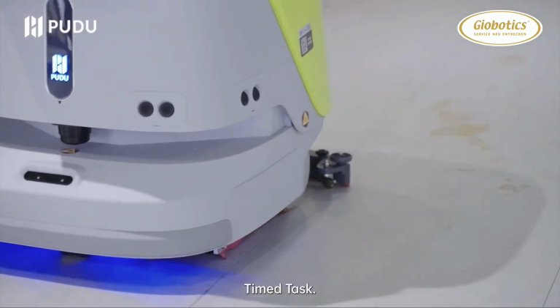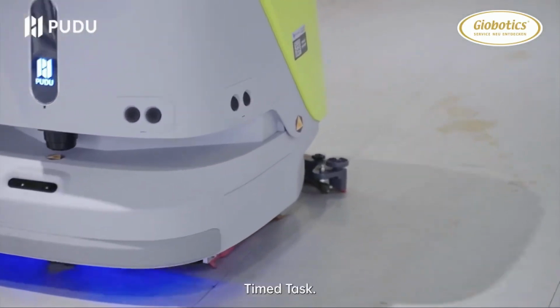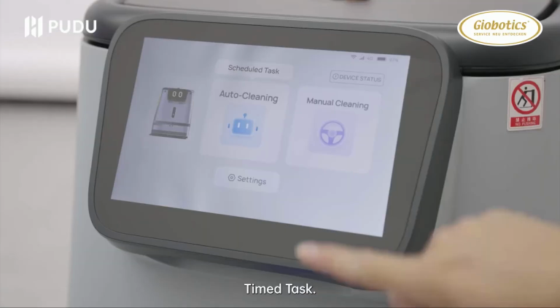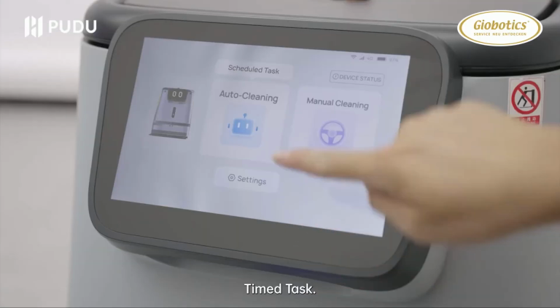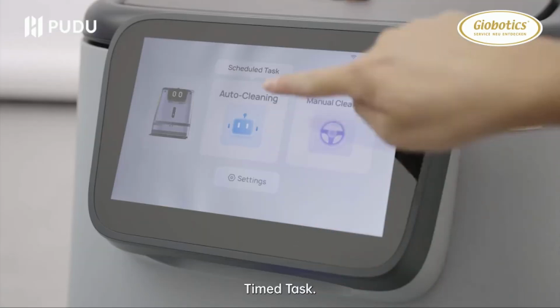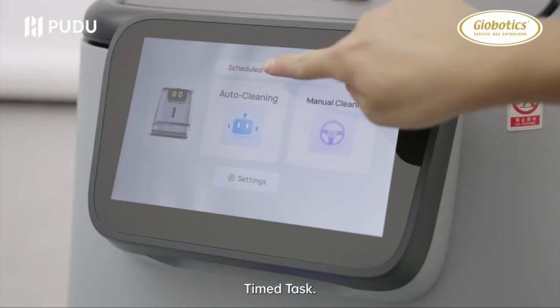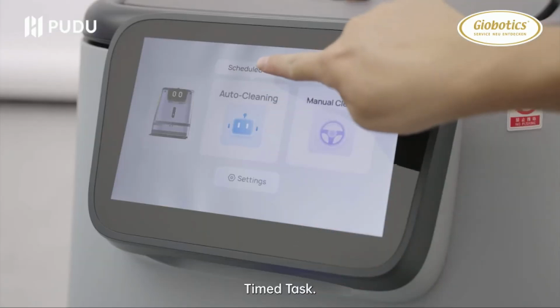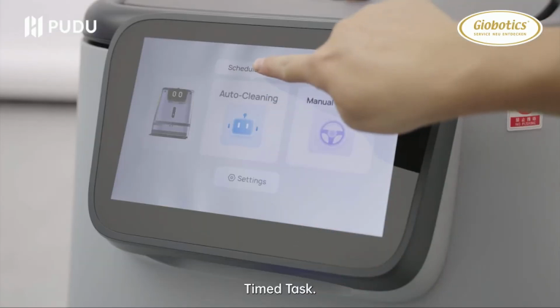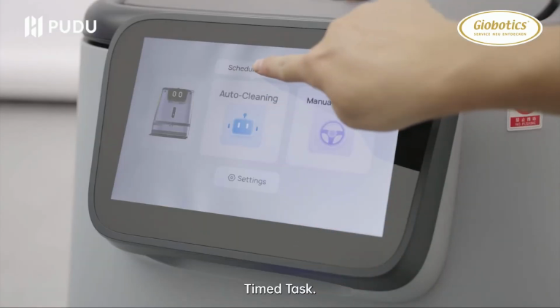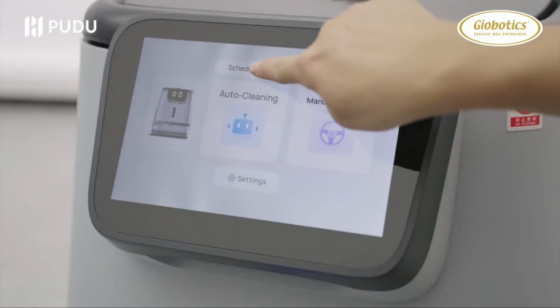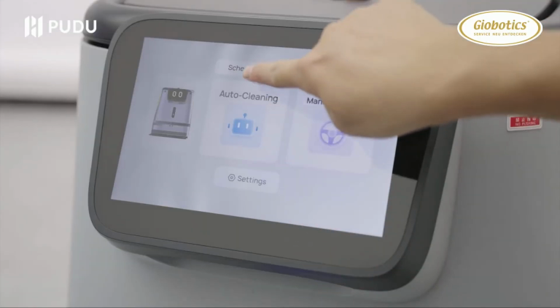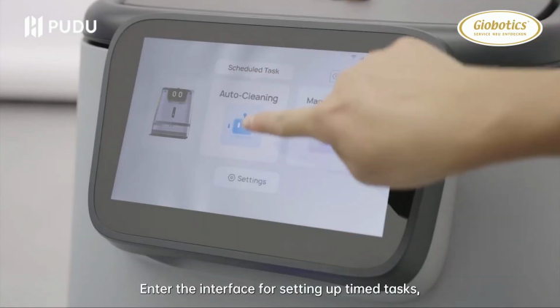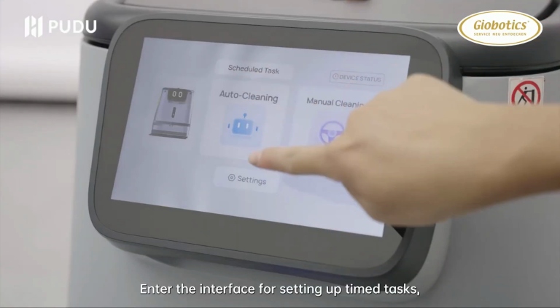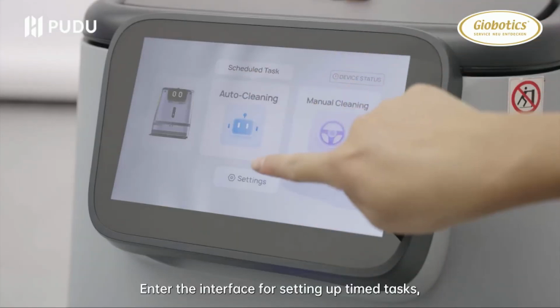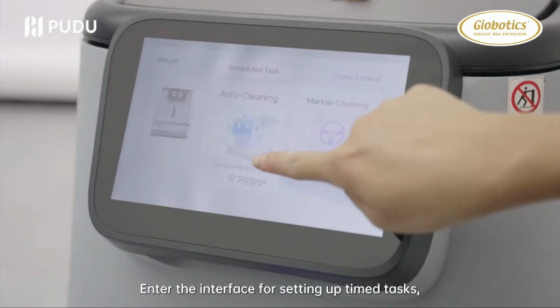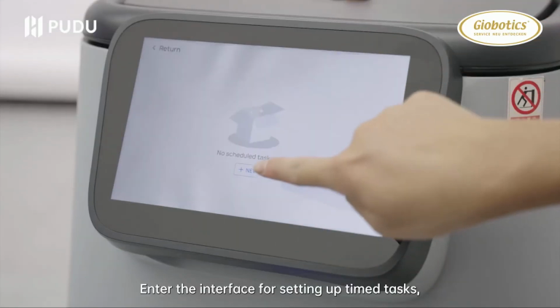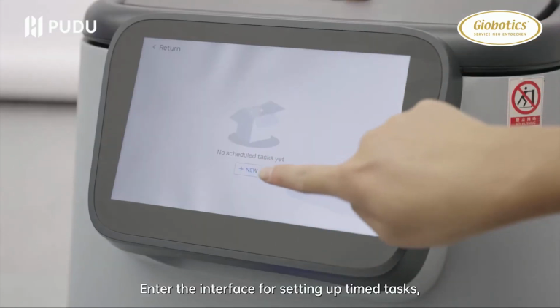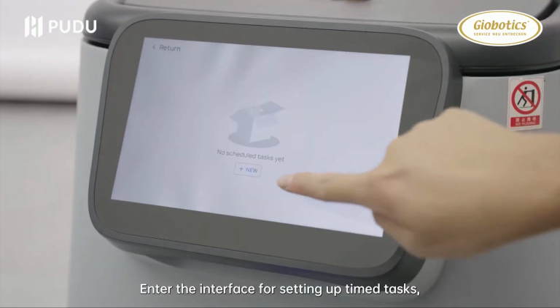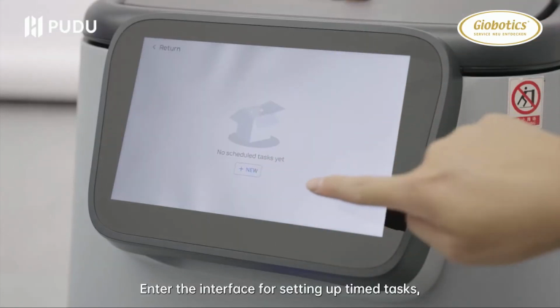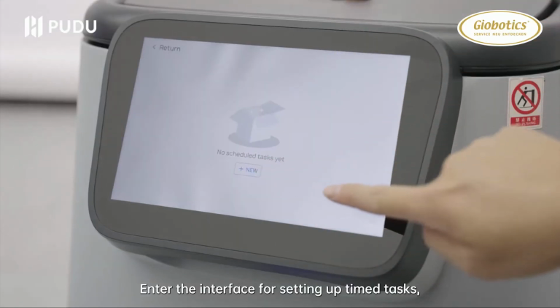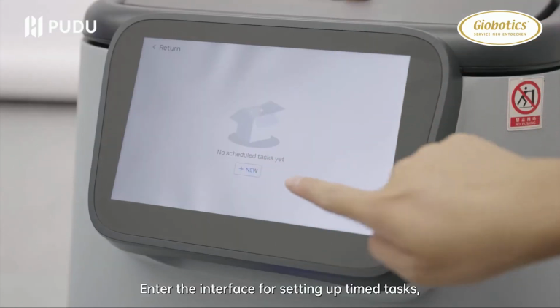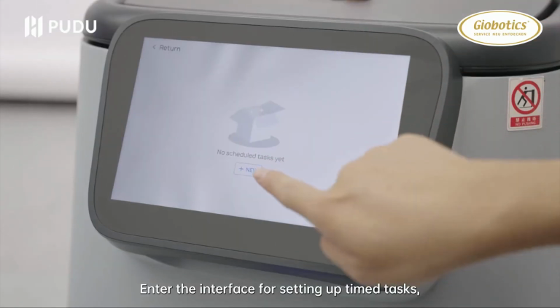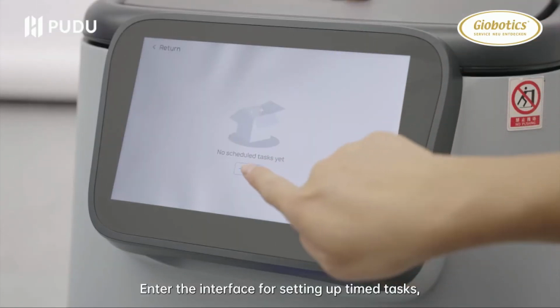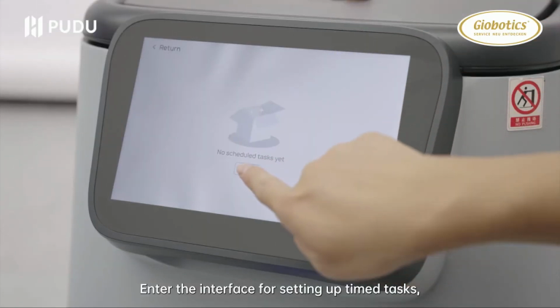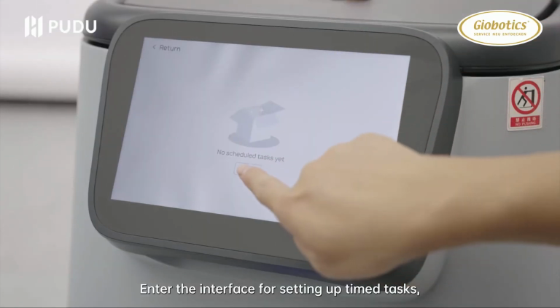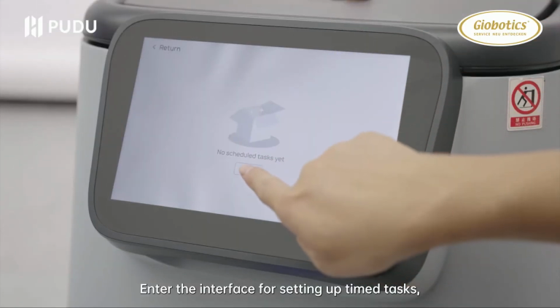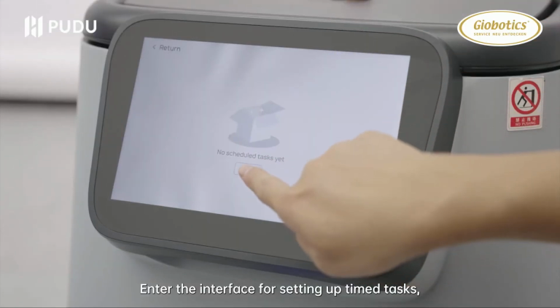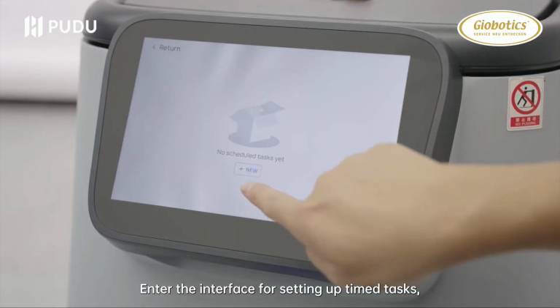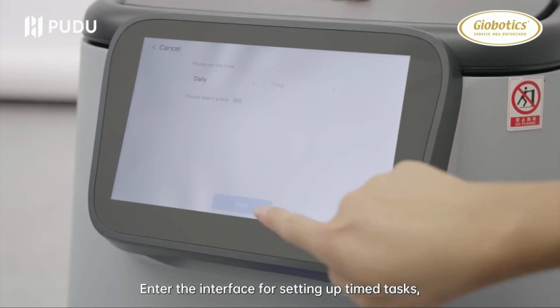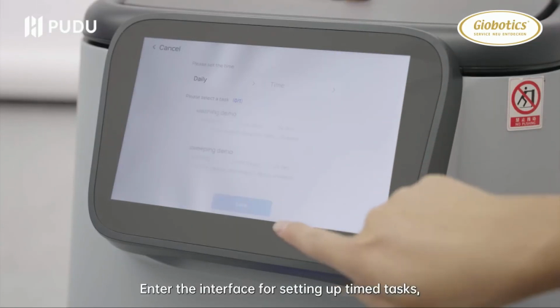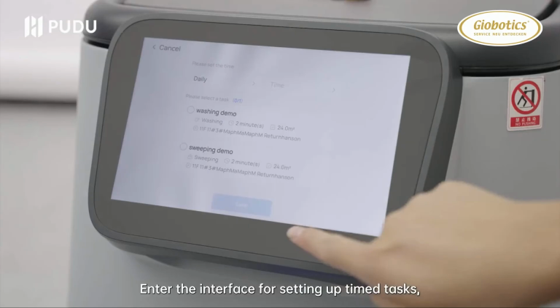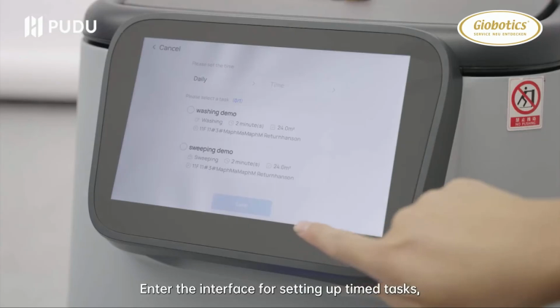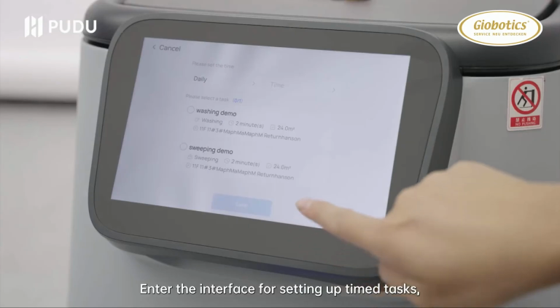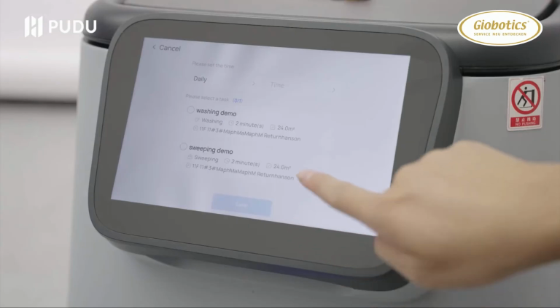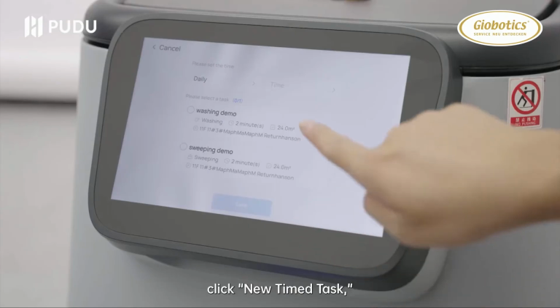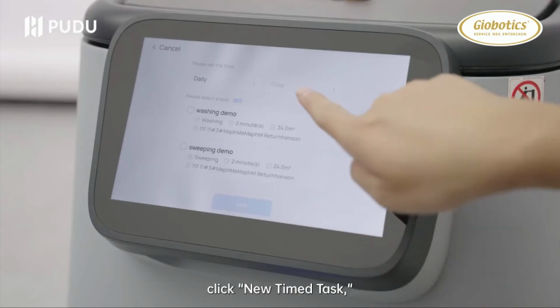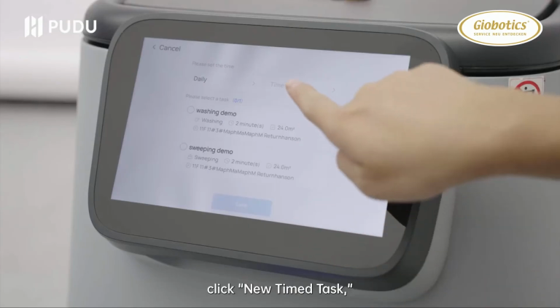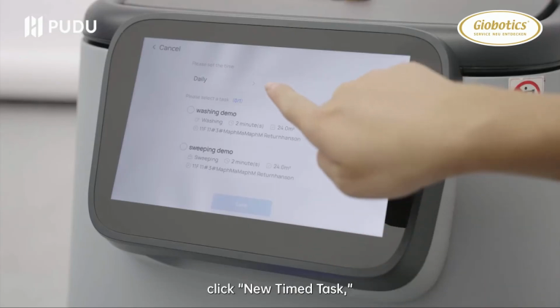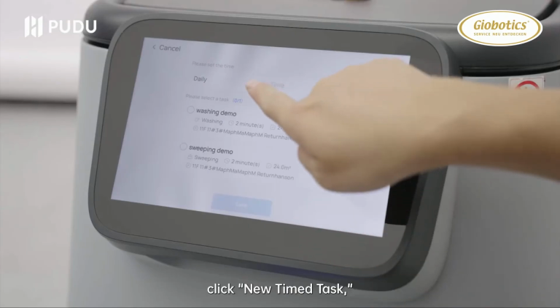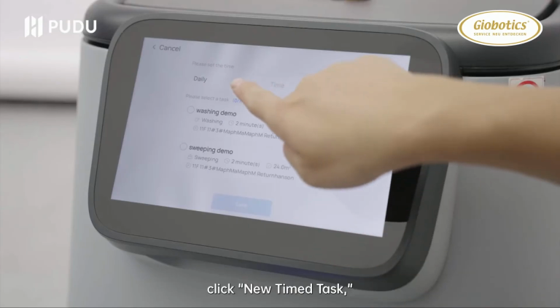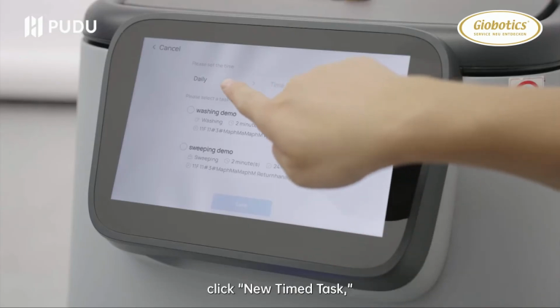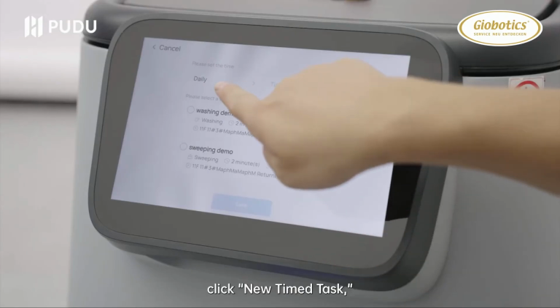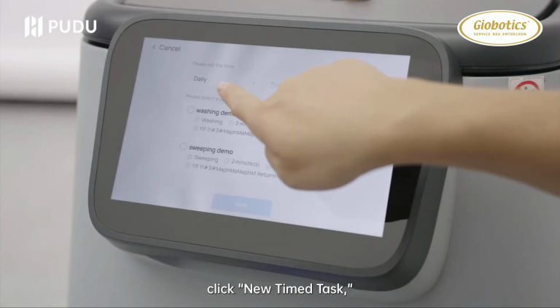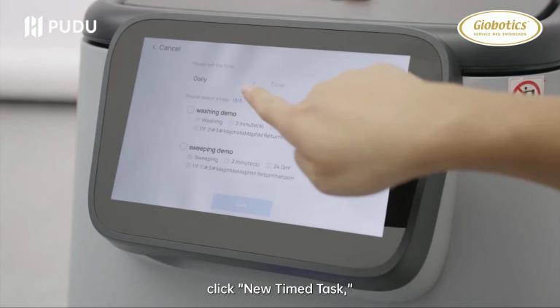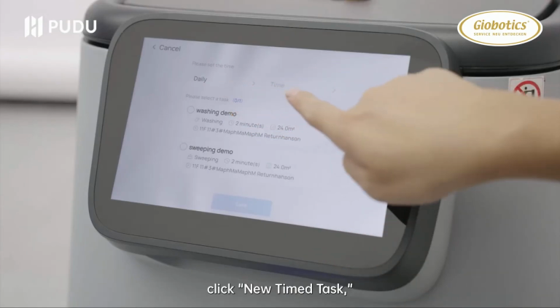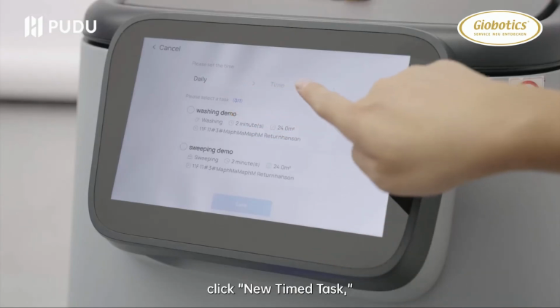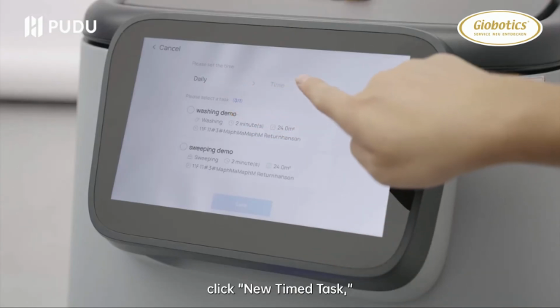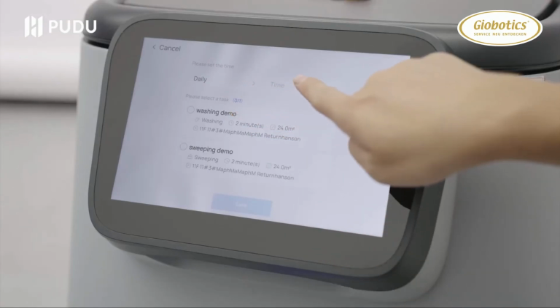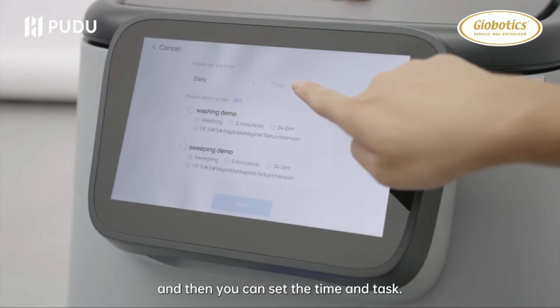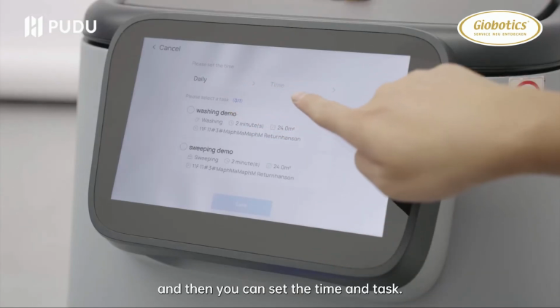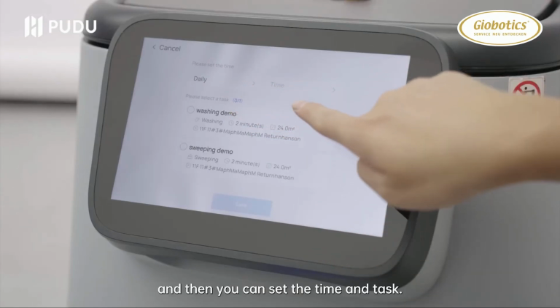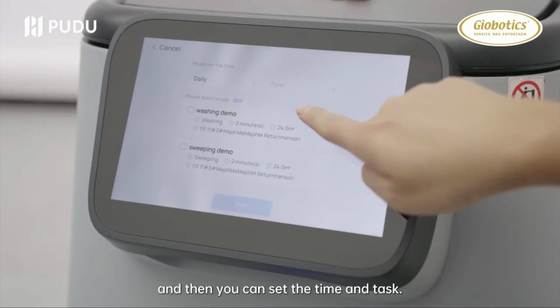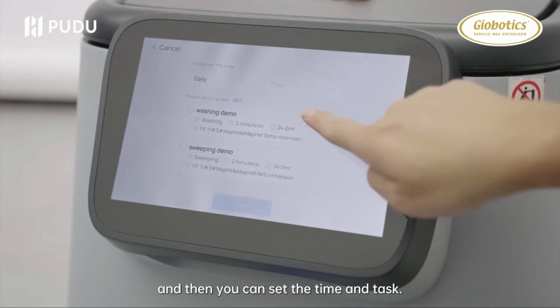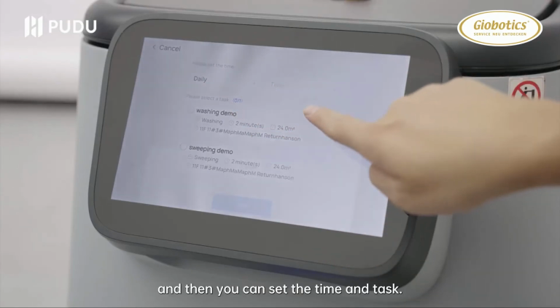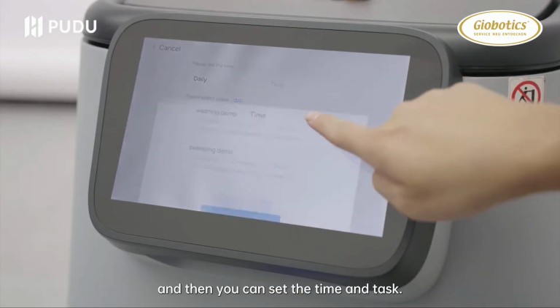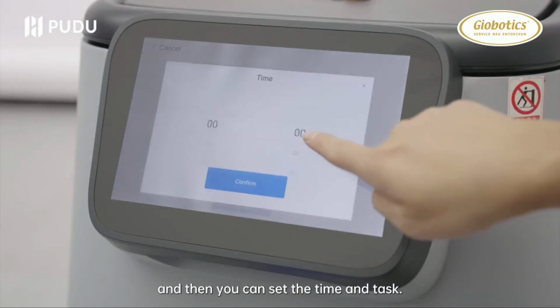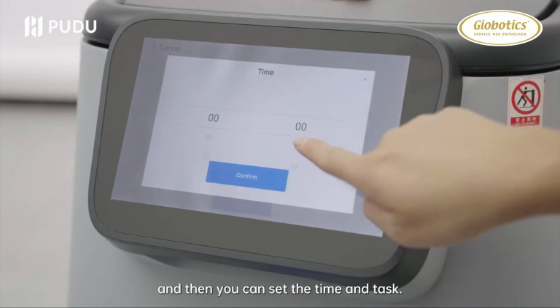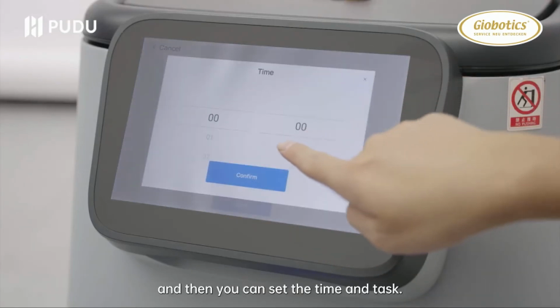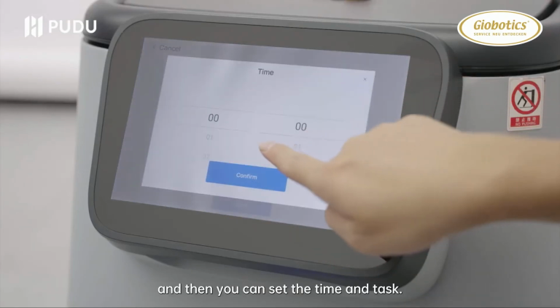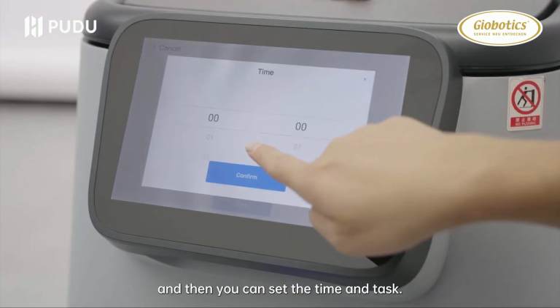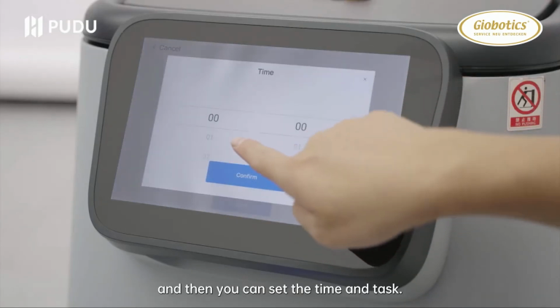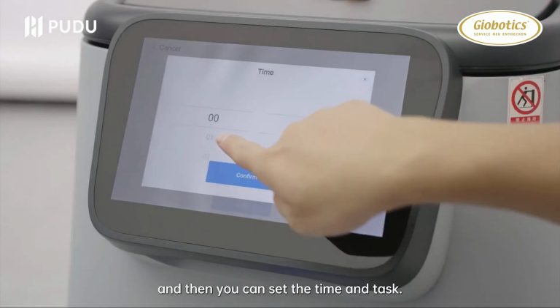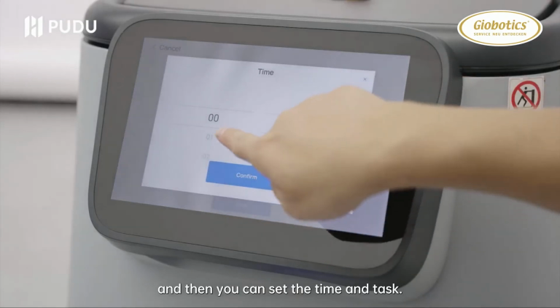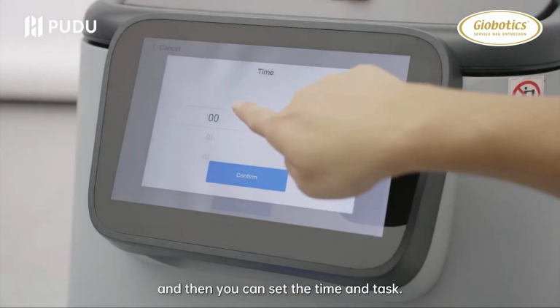Timed task: enter the interface for setting up timed tasks, click New Timed Task, and then you can set the time and task.